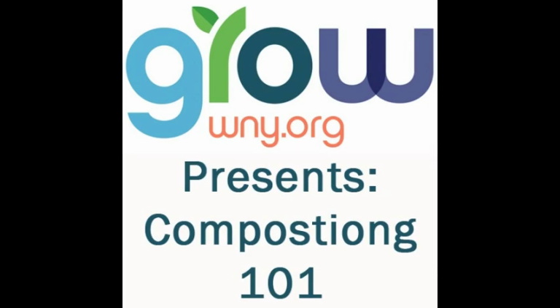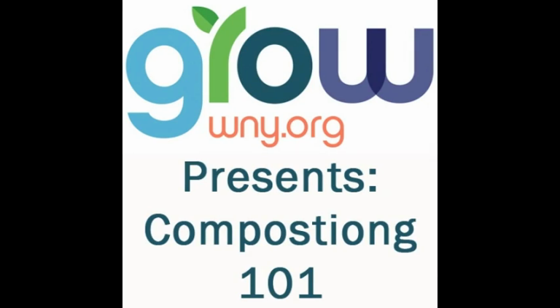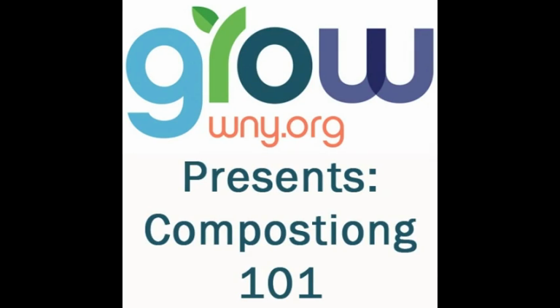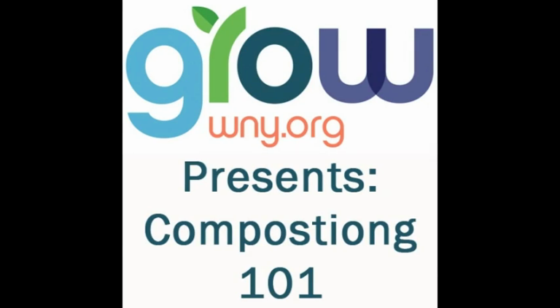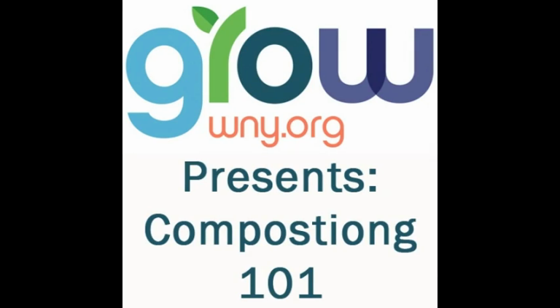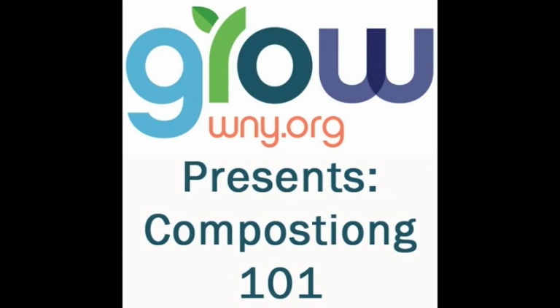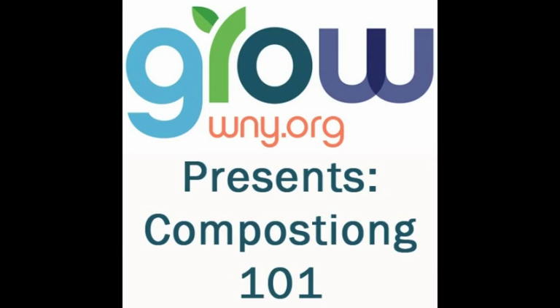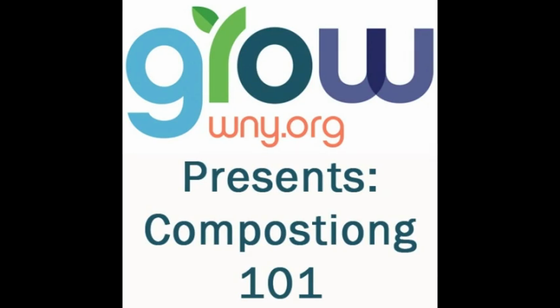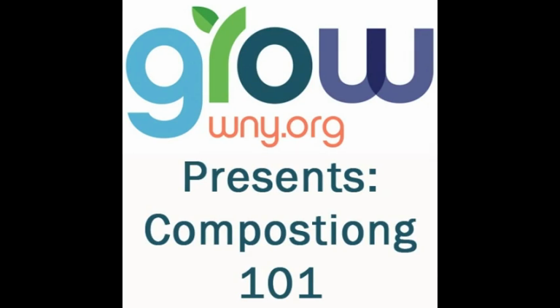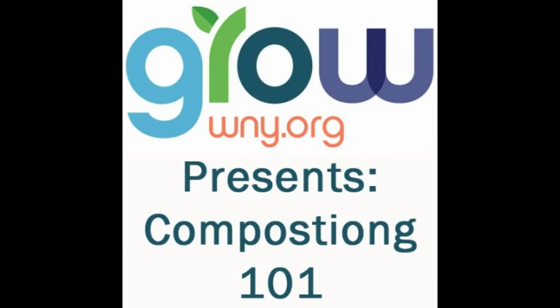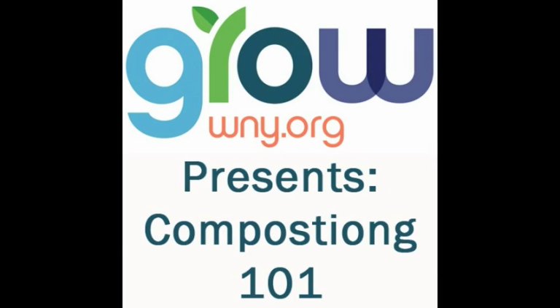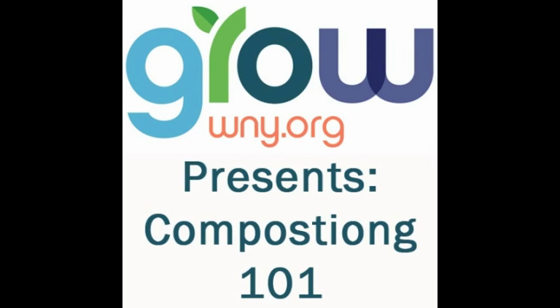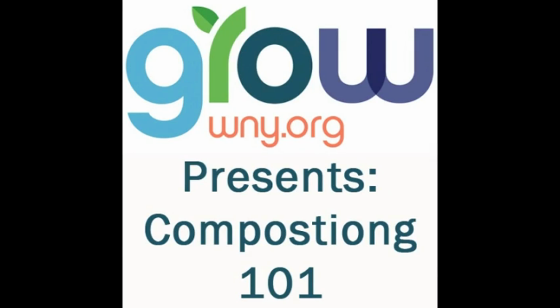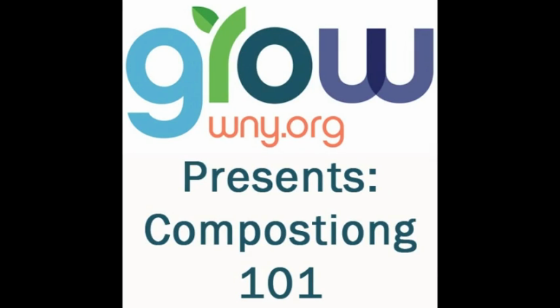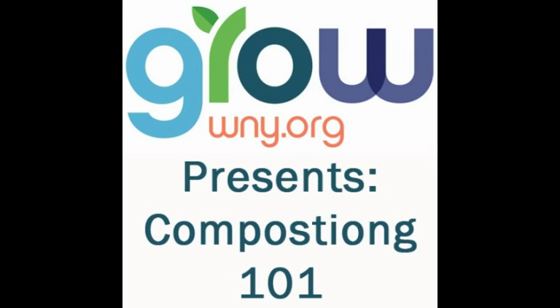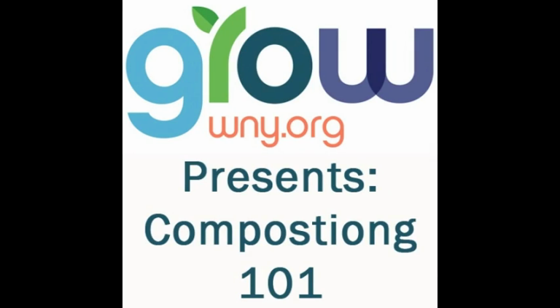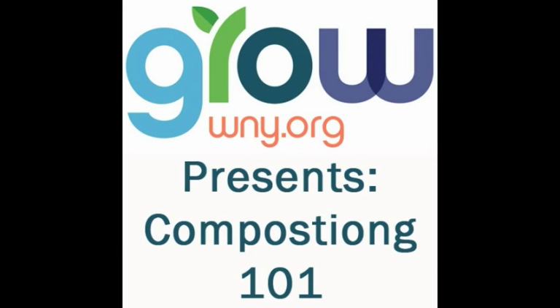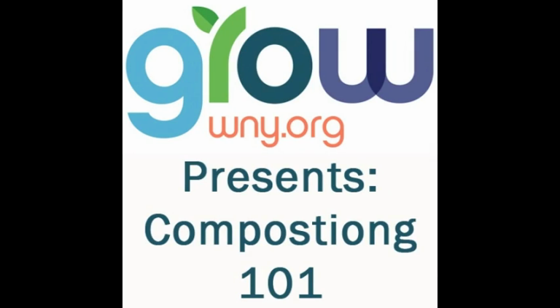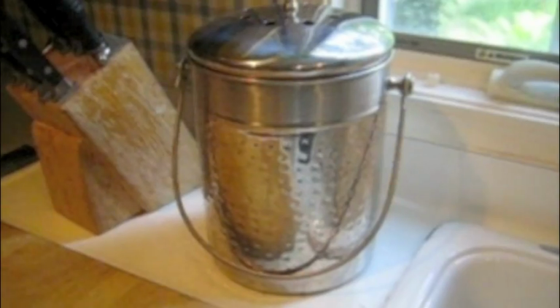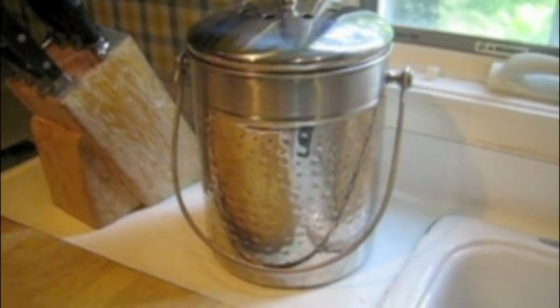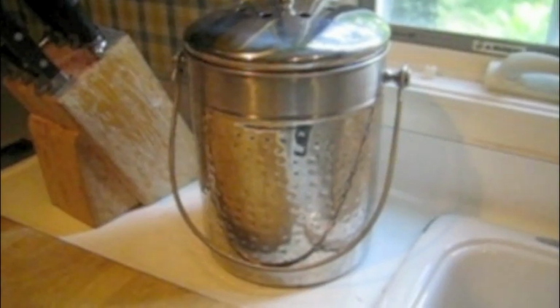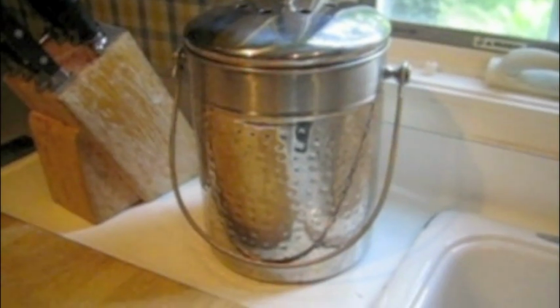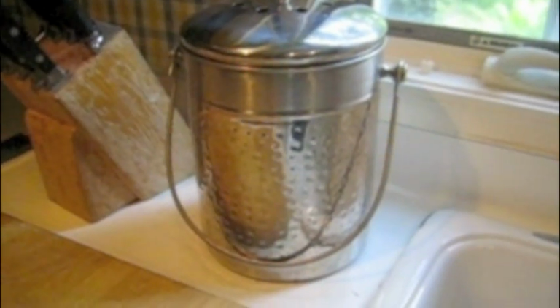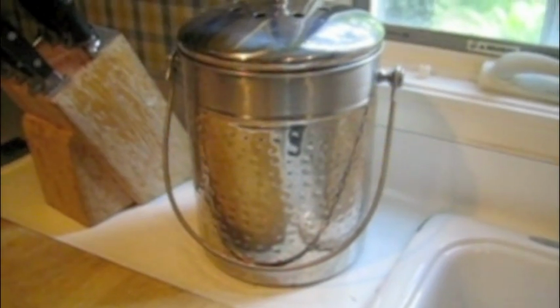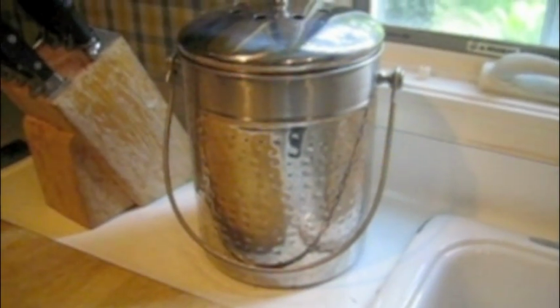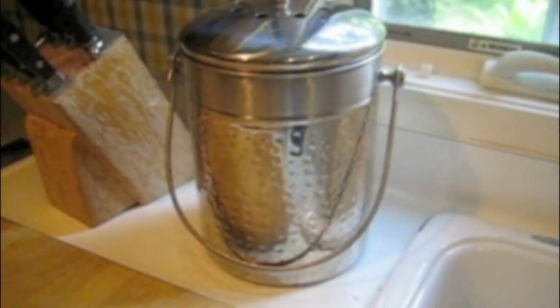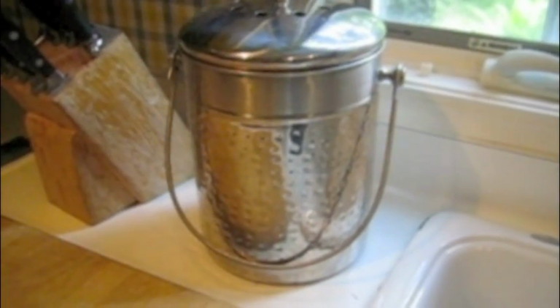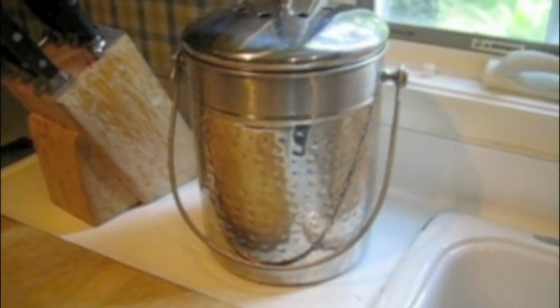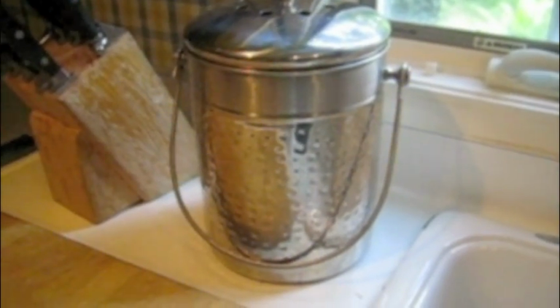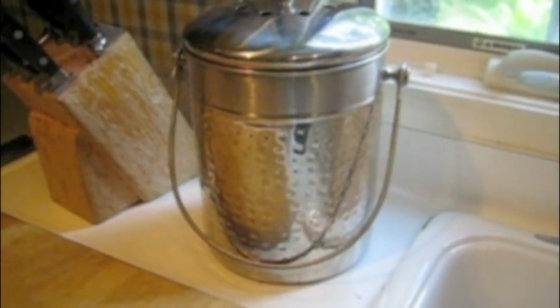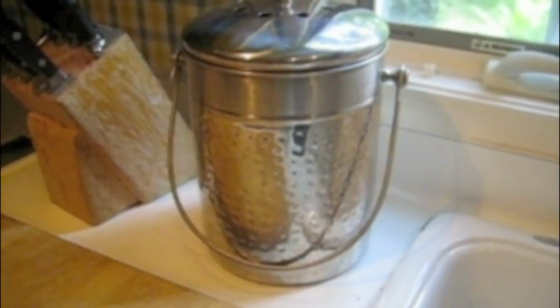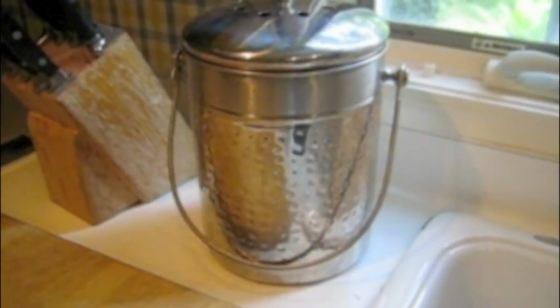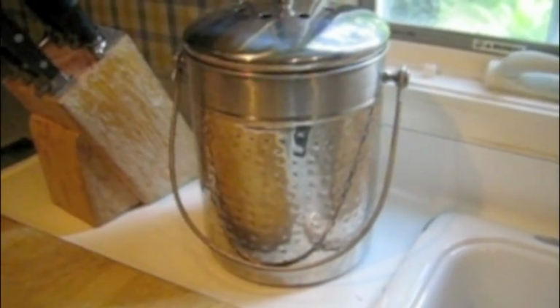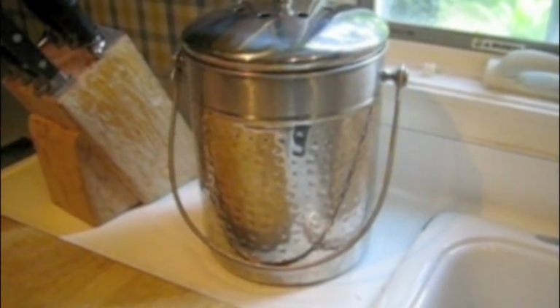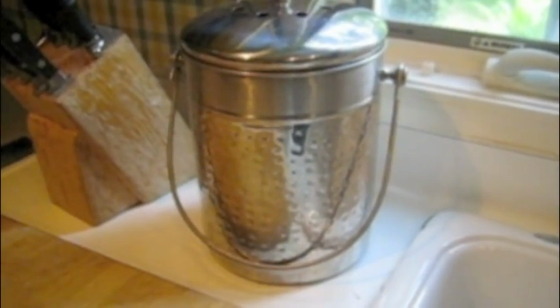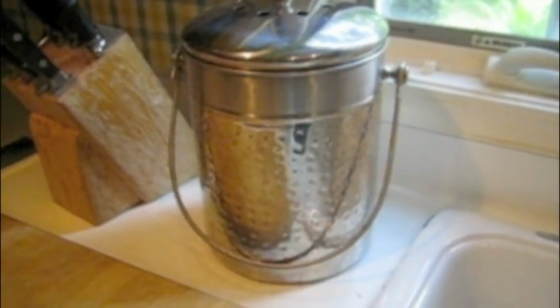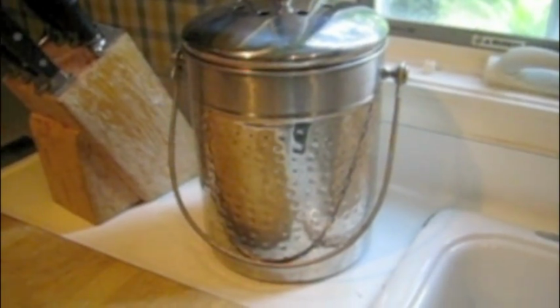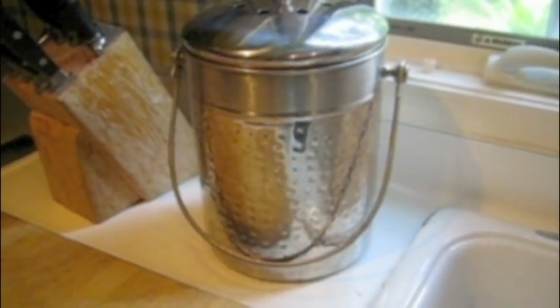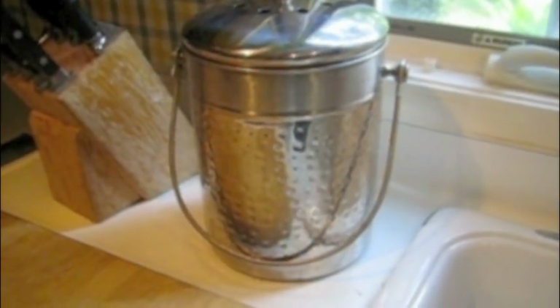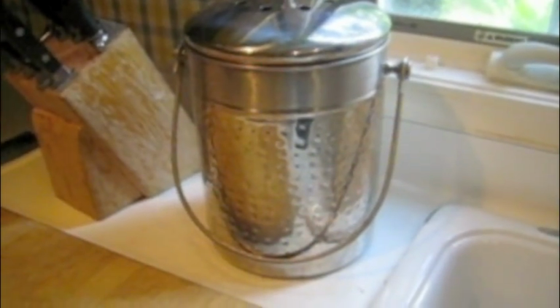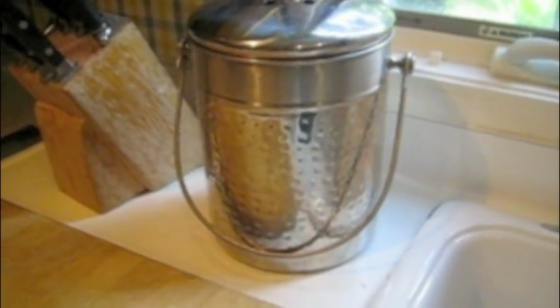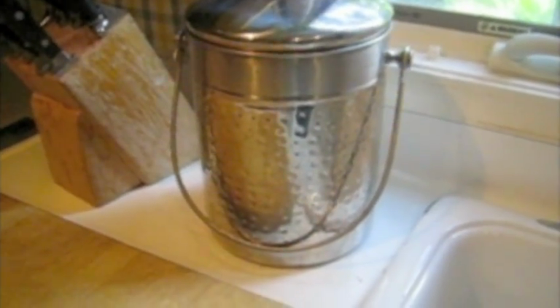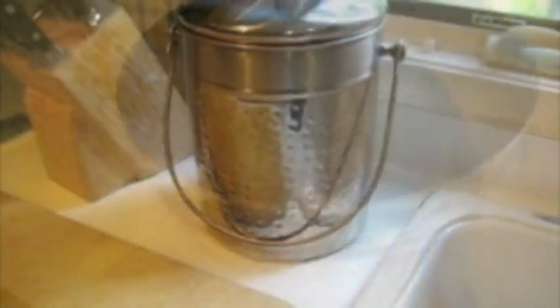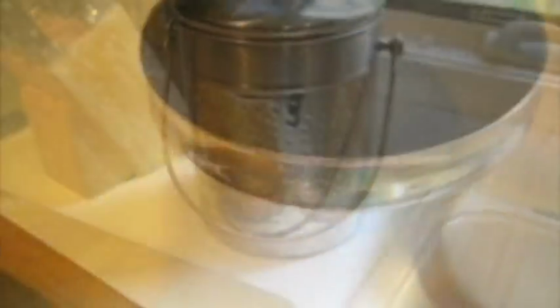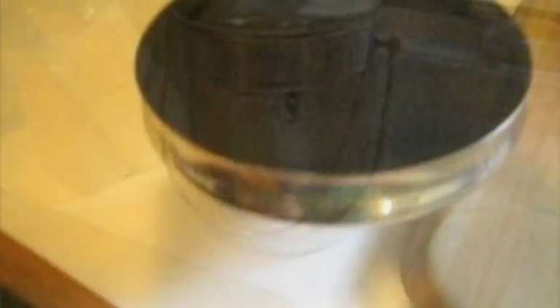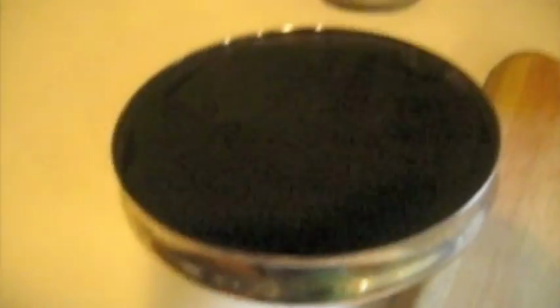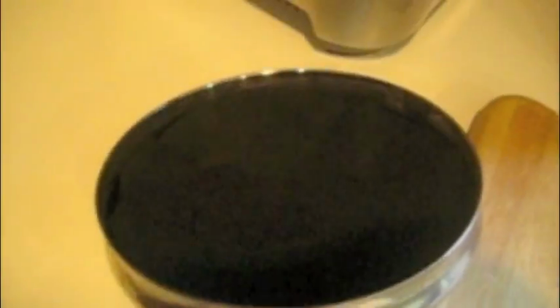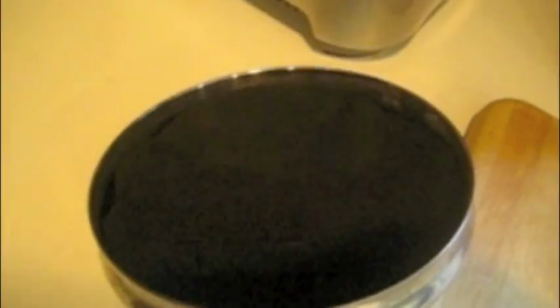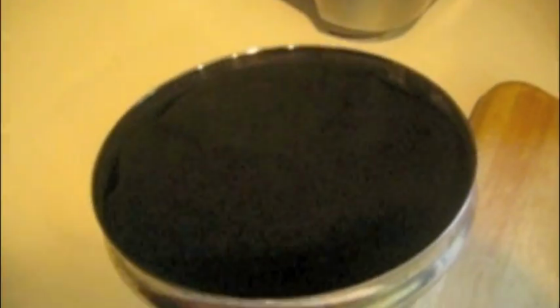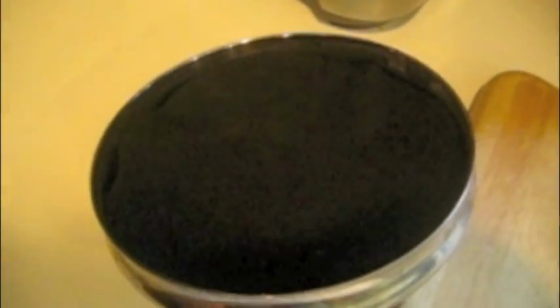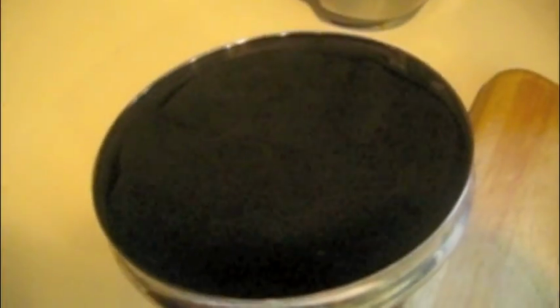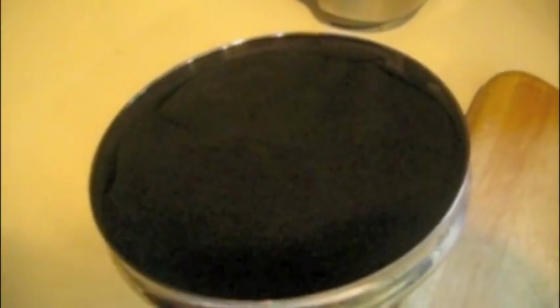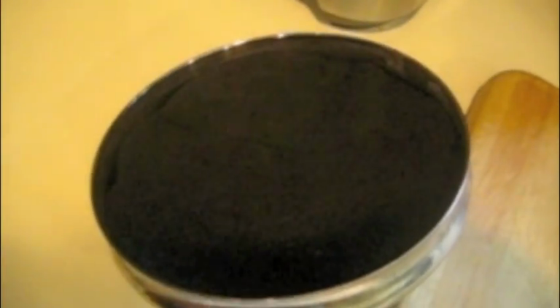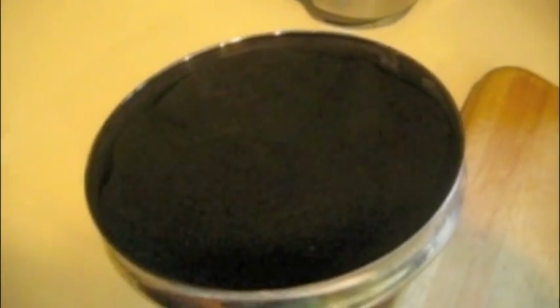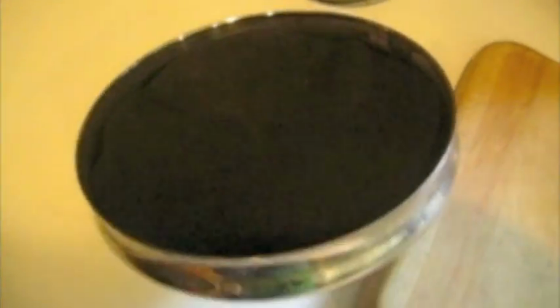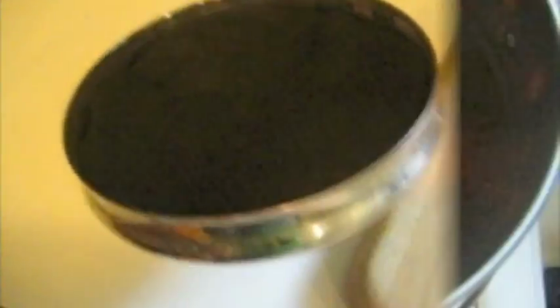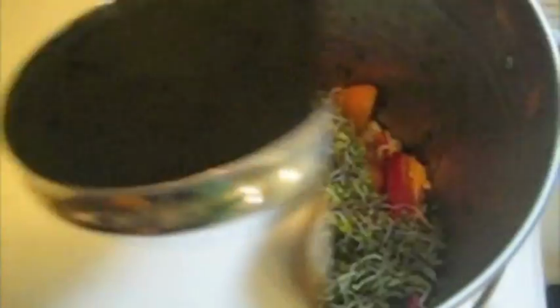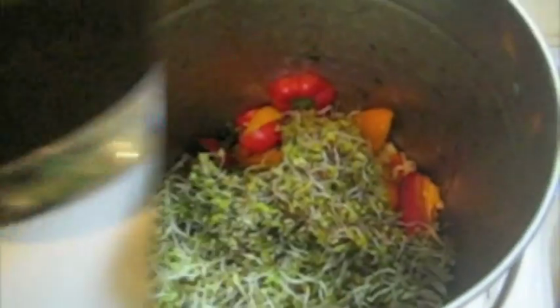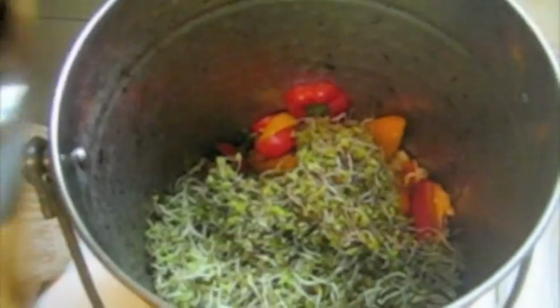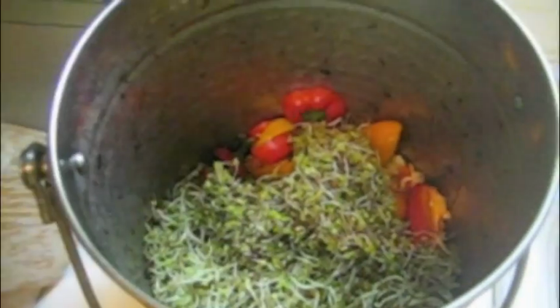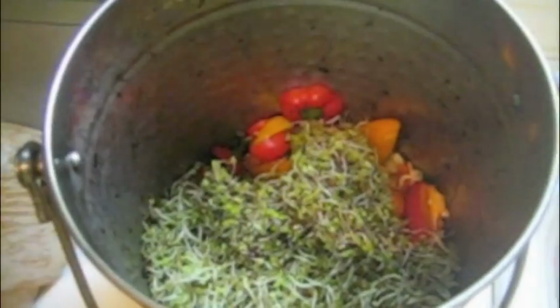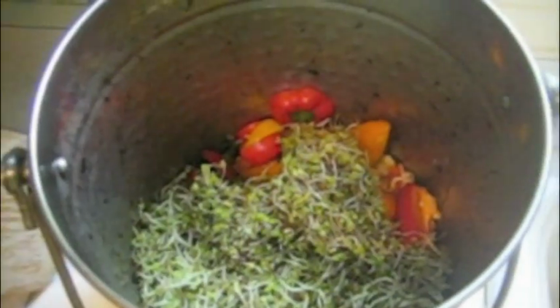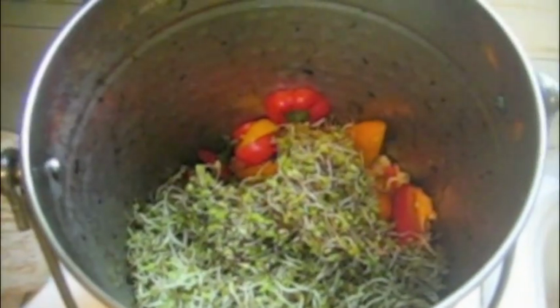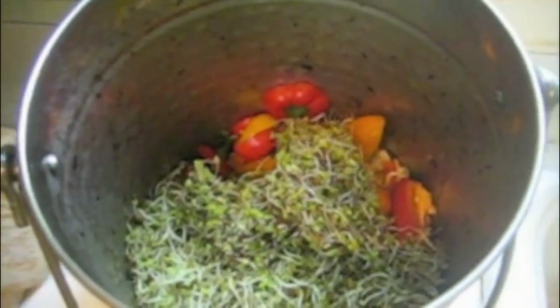Want to learn how to compost? It's easy. Just get a bin. This one fits great on the counter and even has a filter to prevent odor.